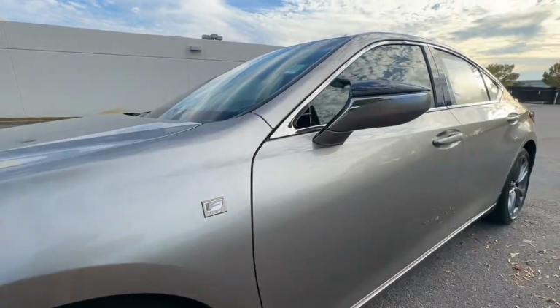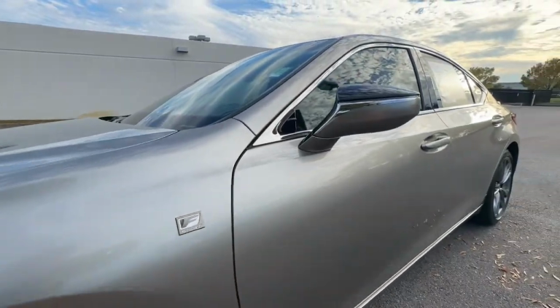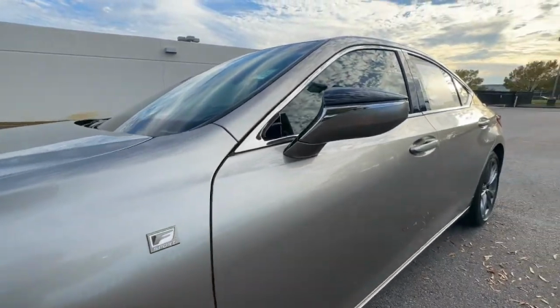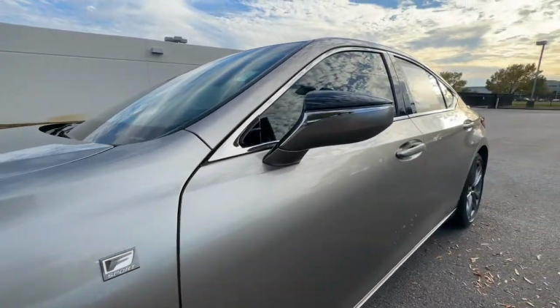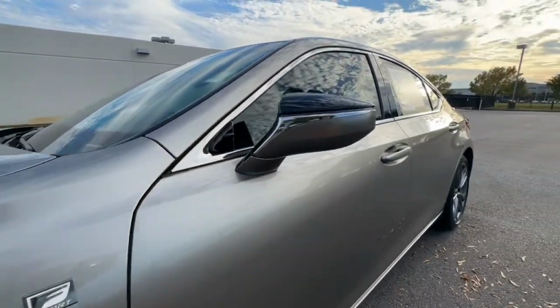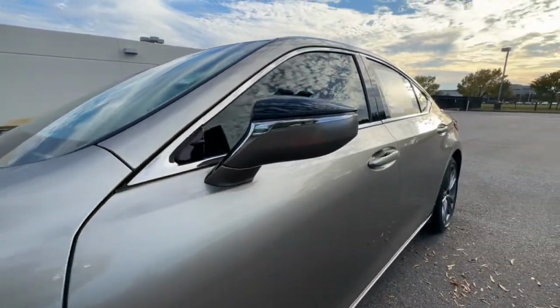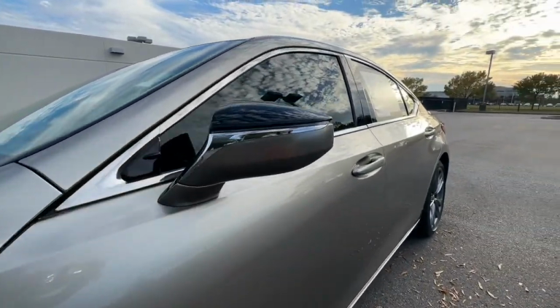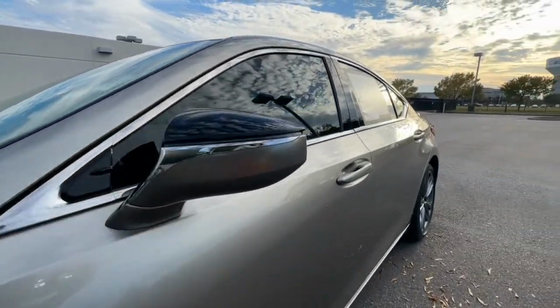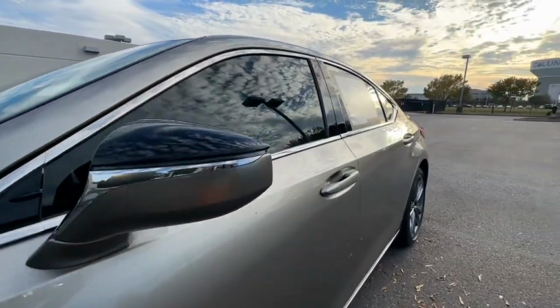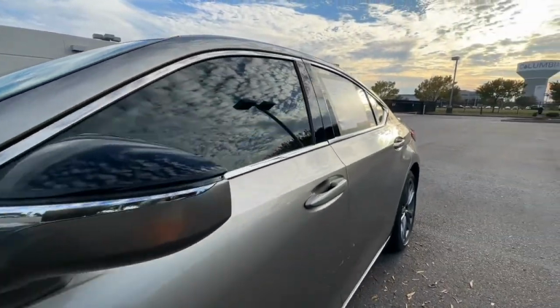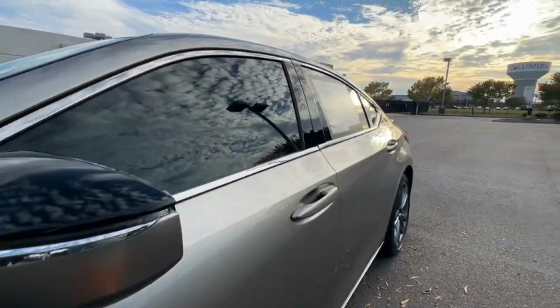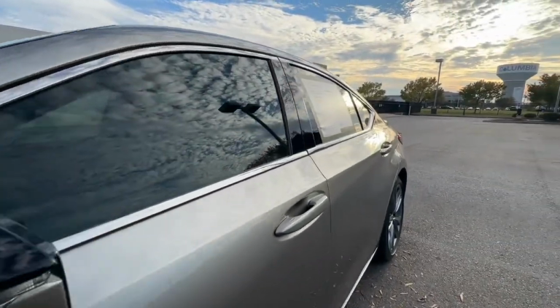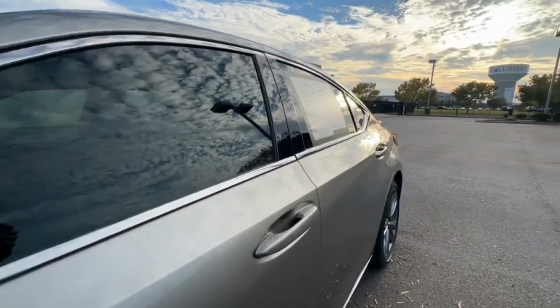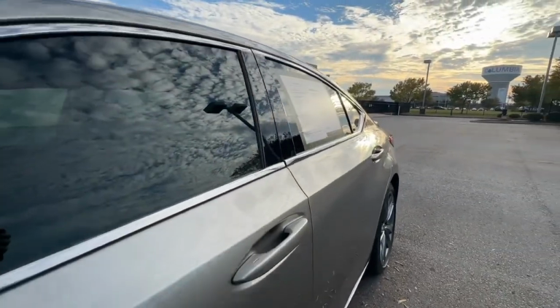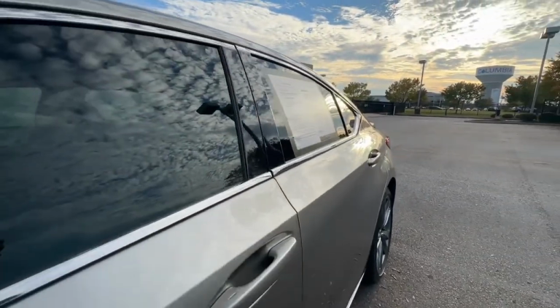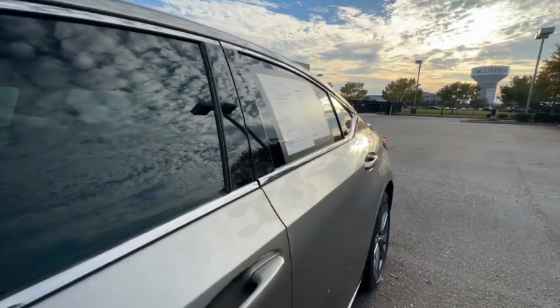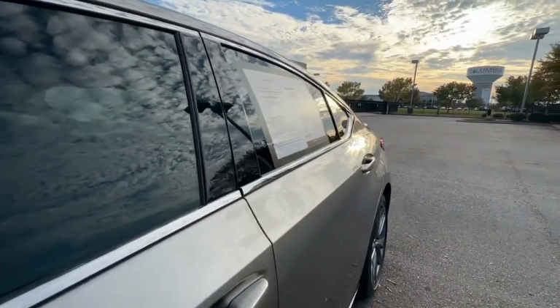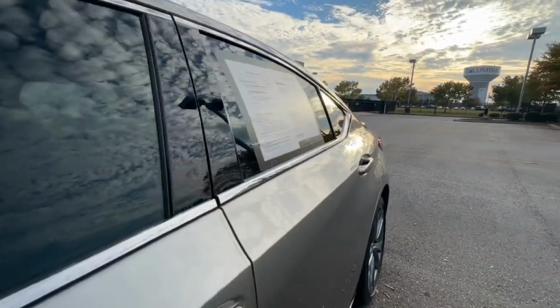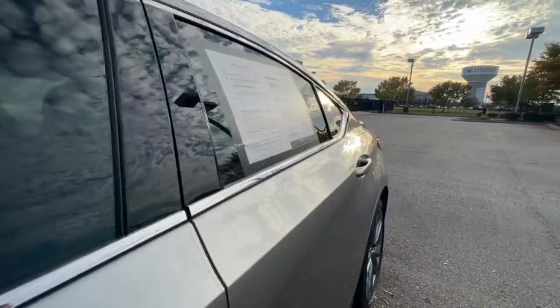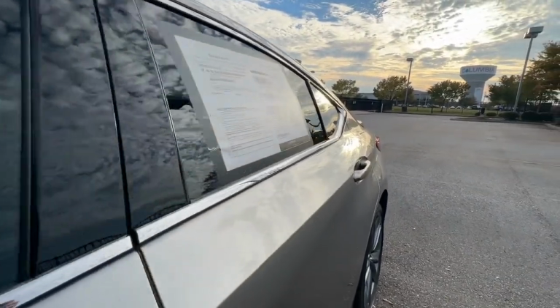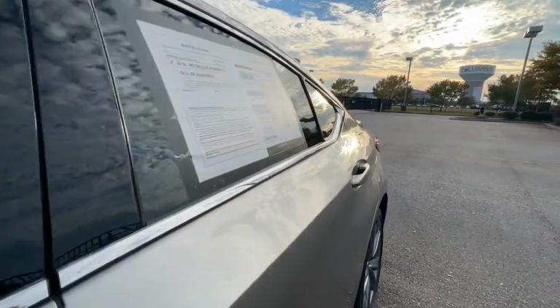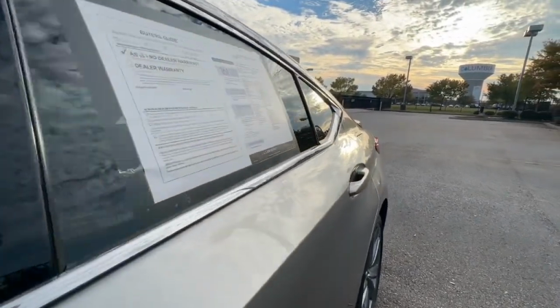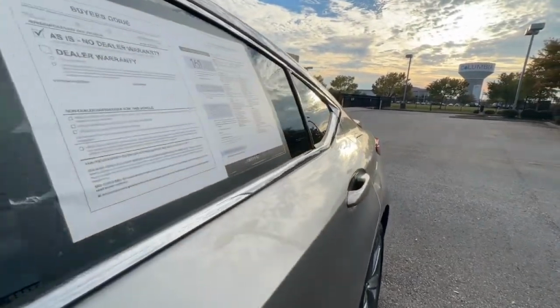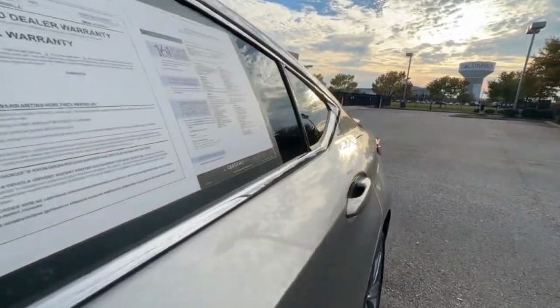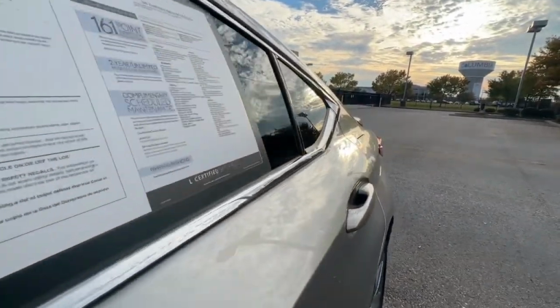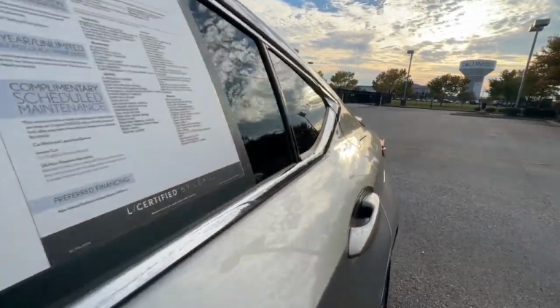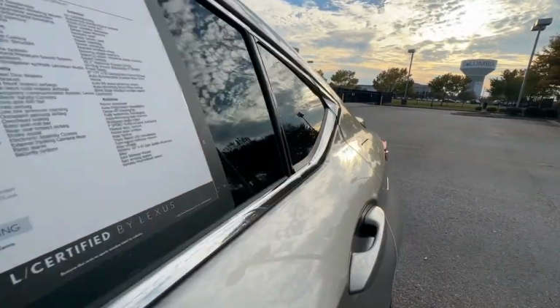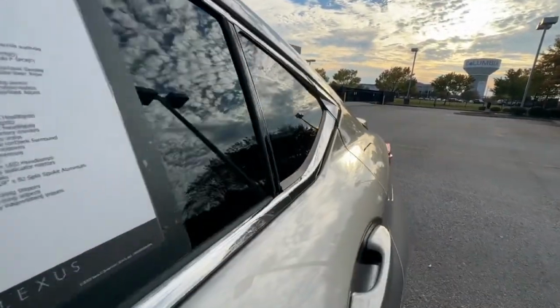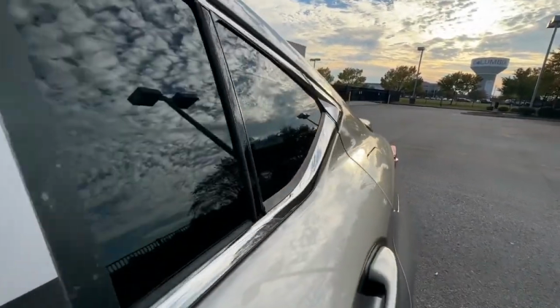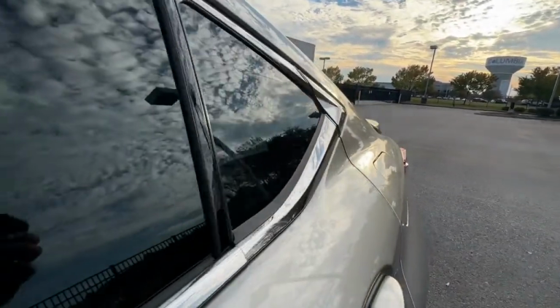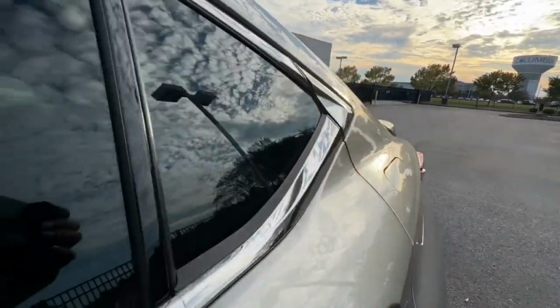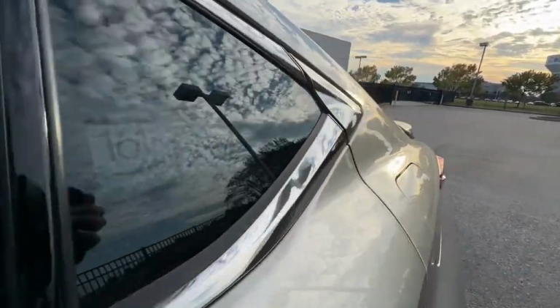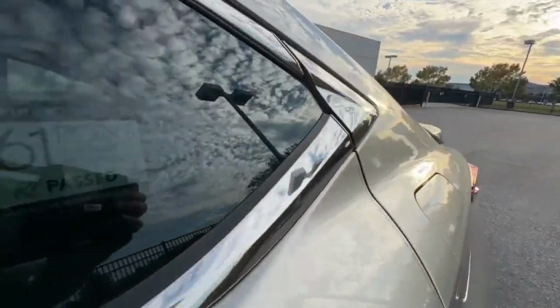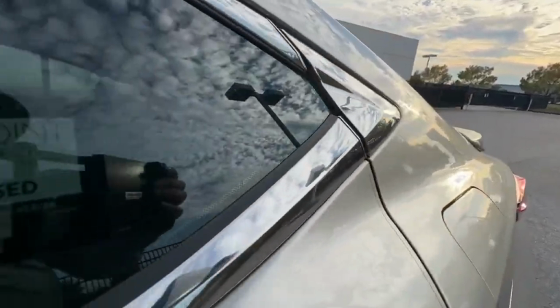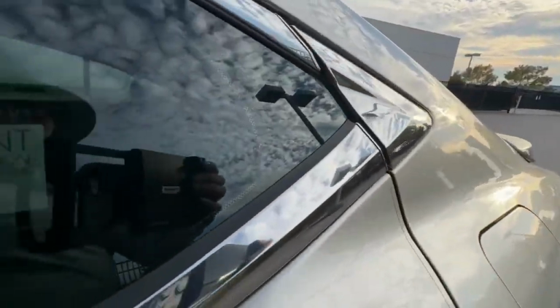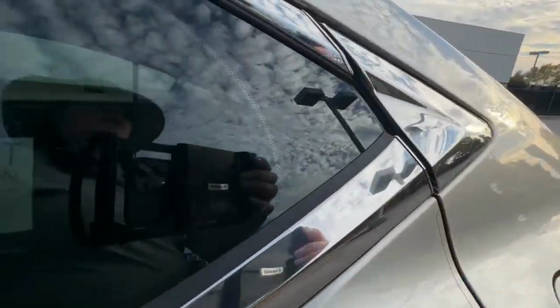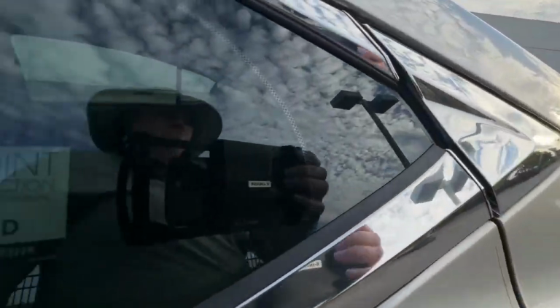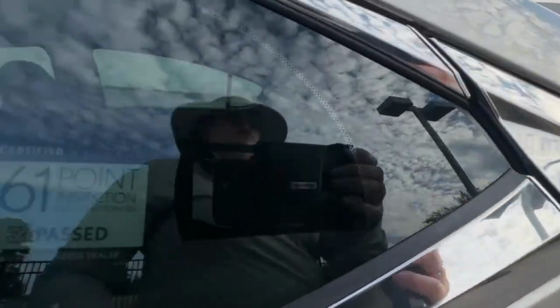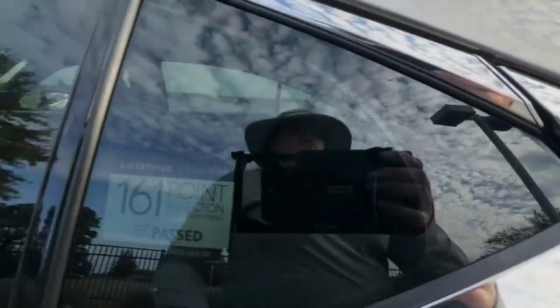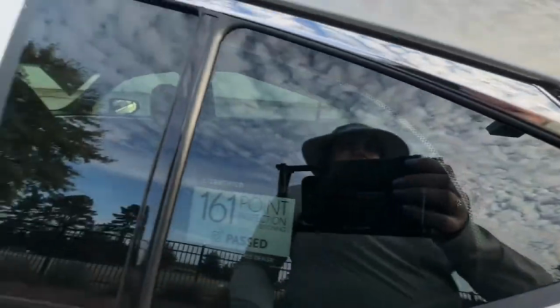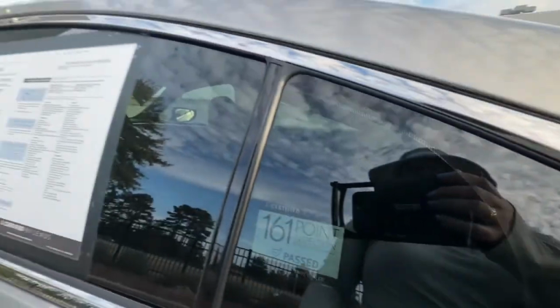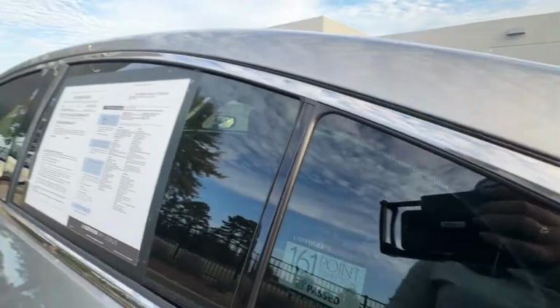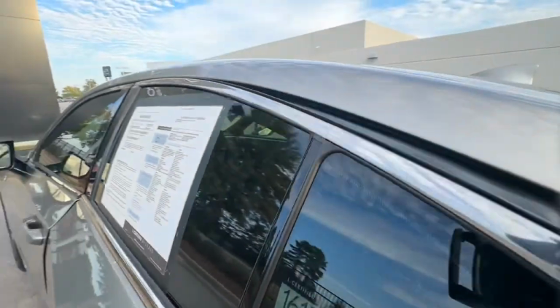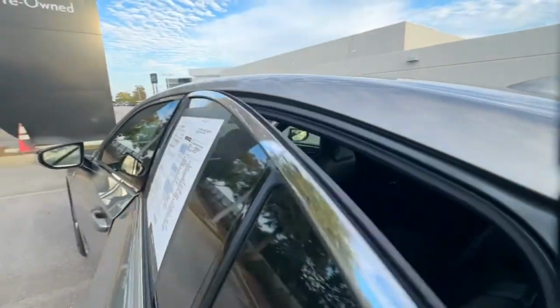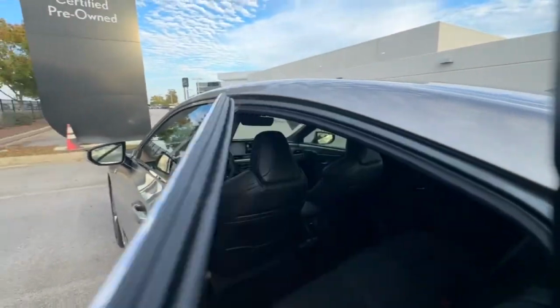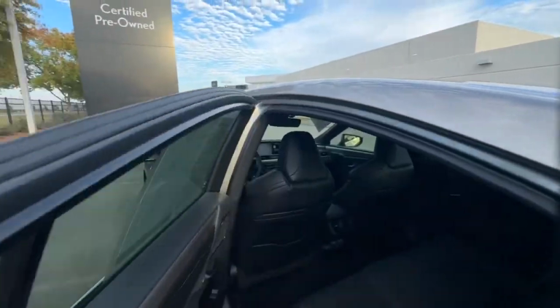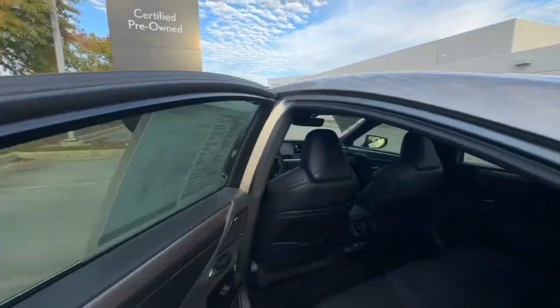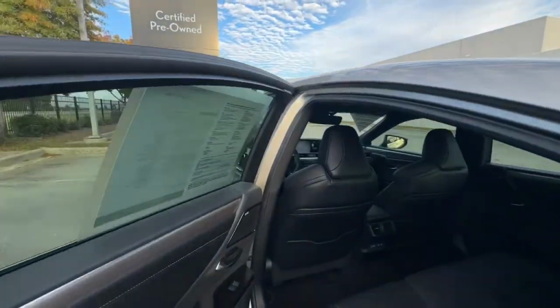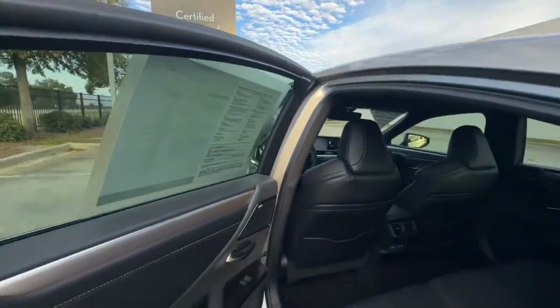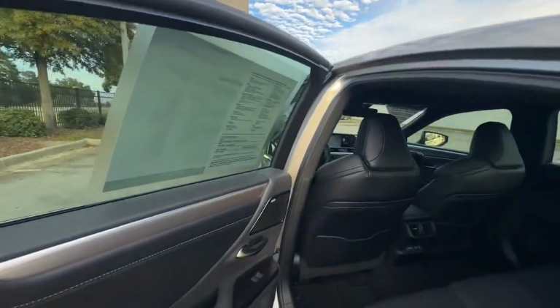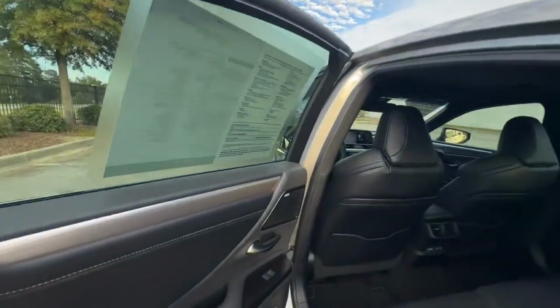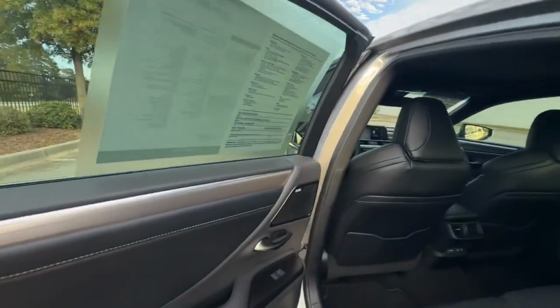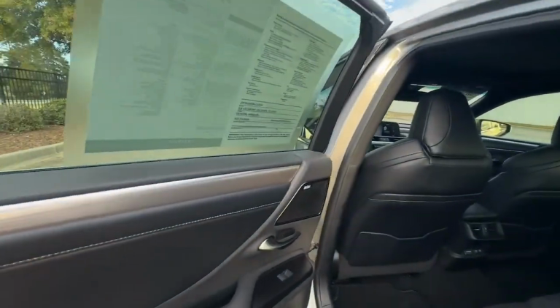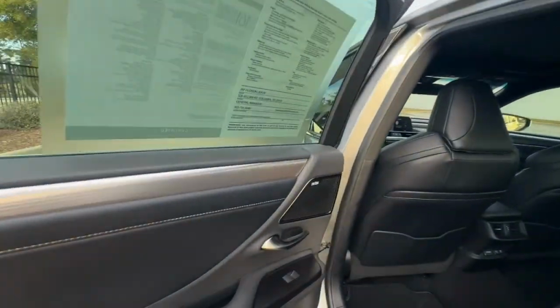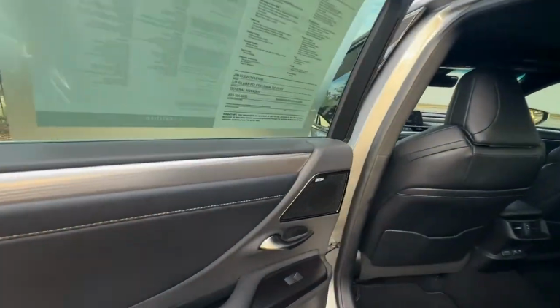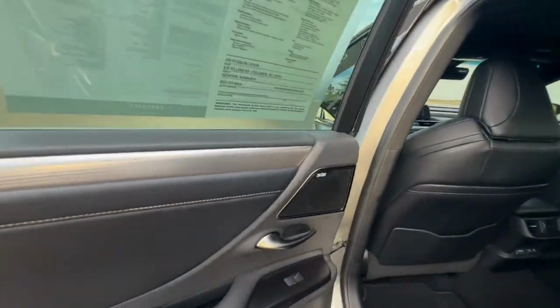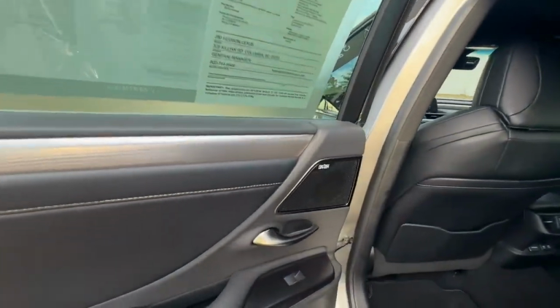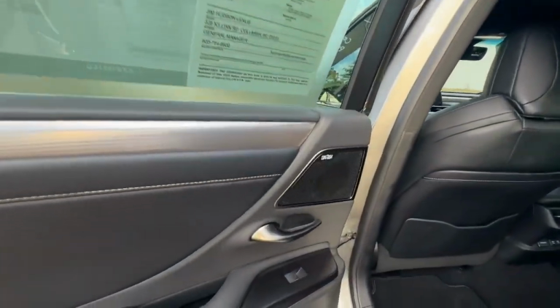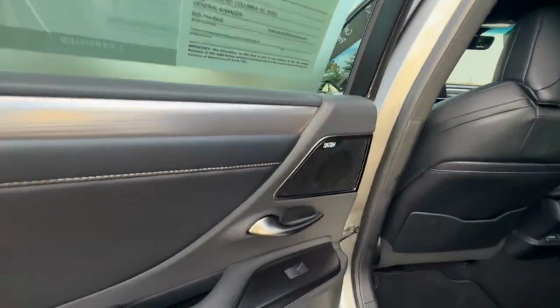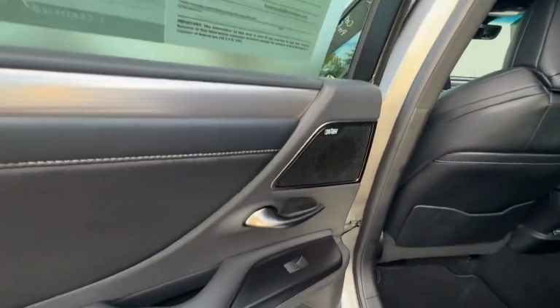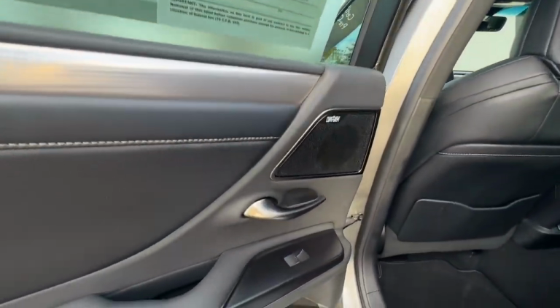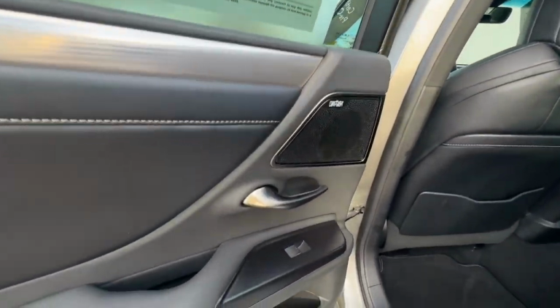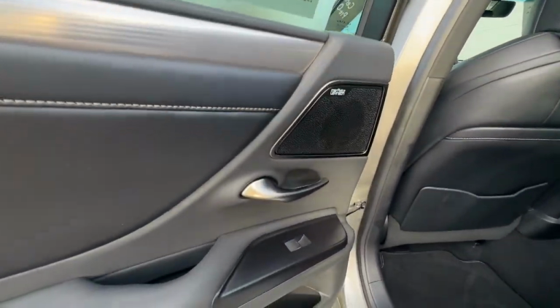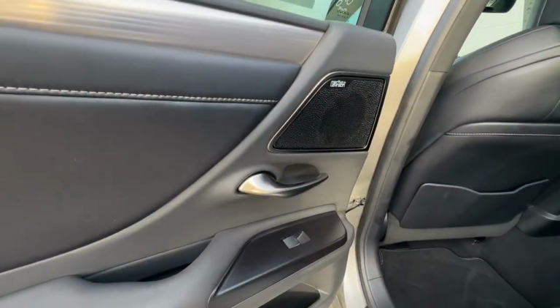That's the ES. See for yourself when you take it out for a test drive. Our professional staff looks forward to giving you excellent service.